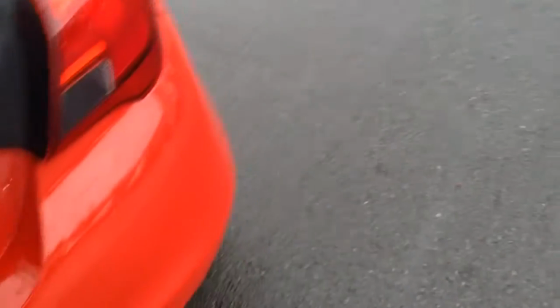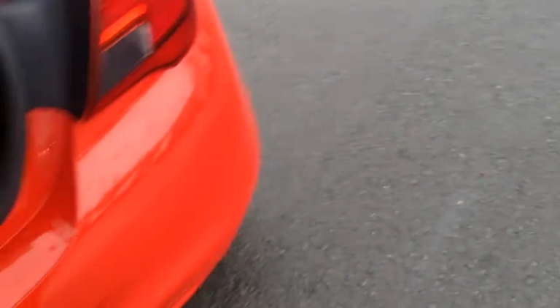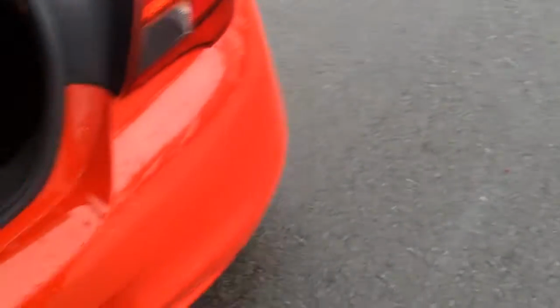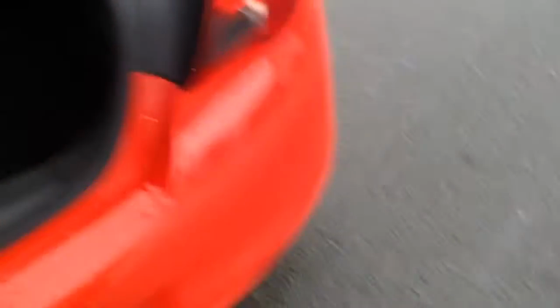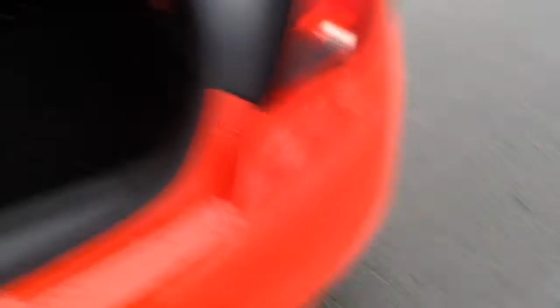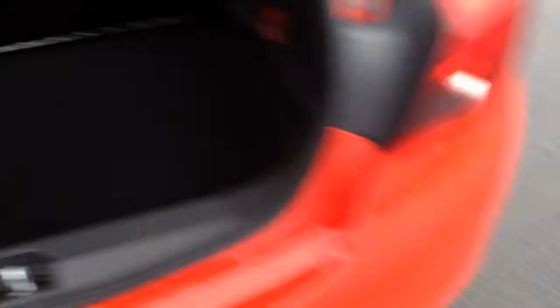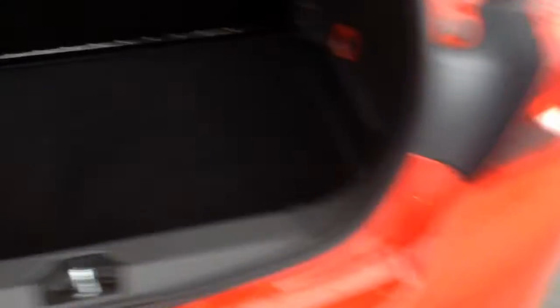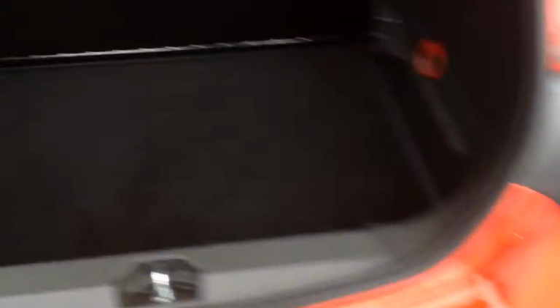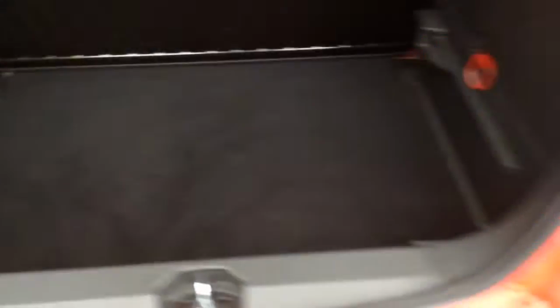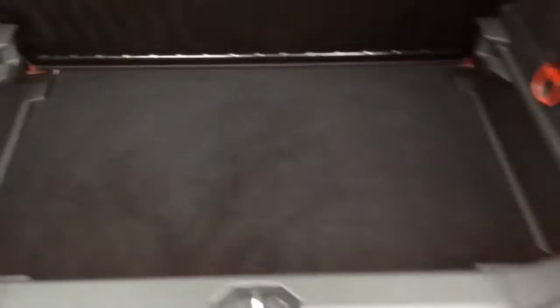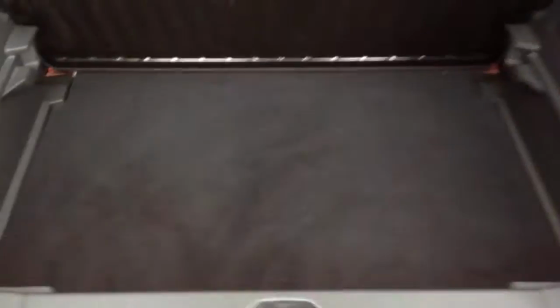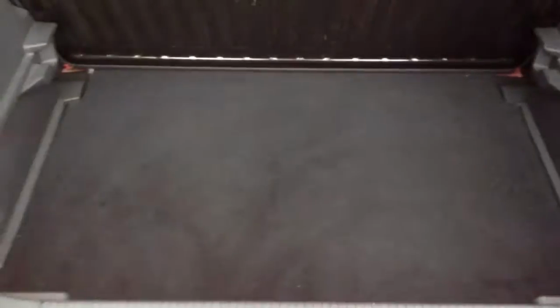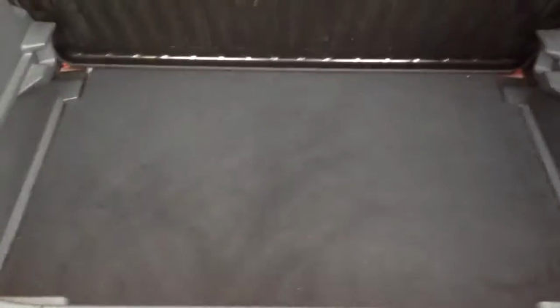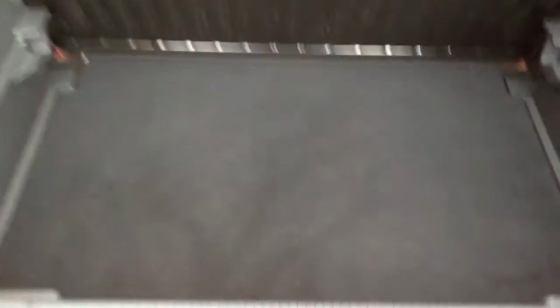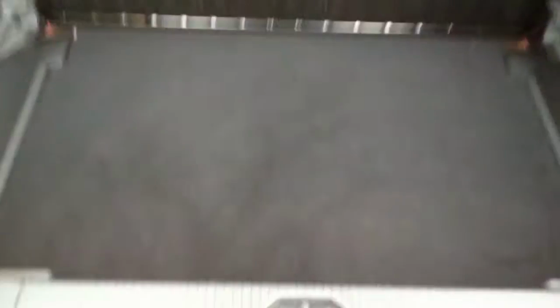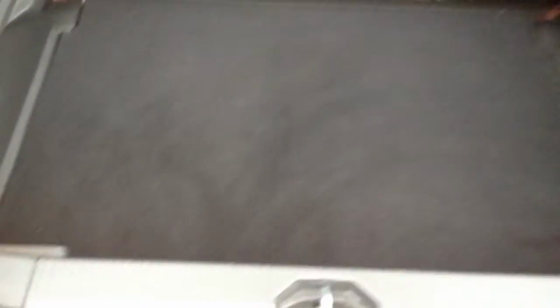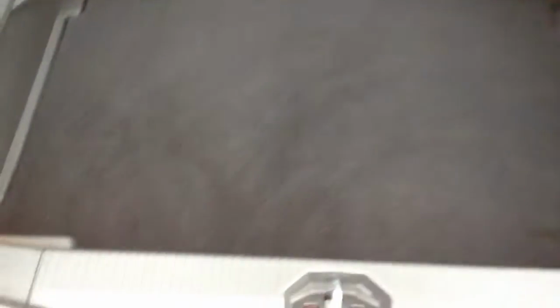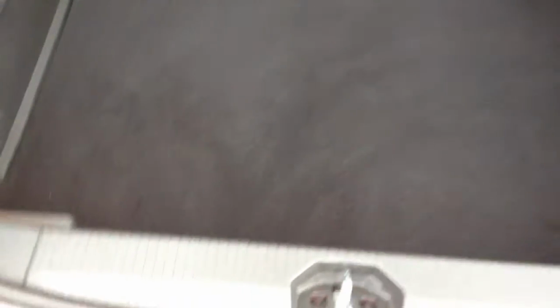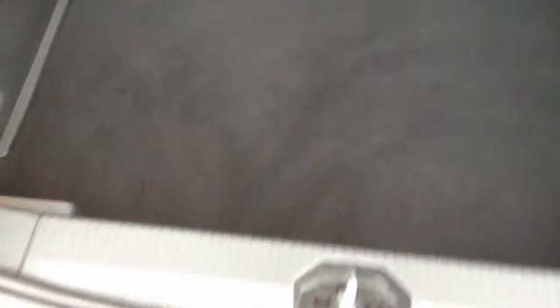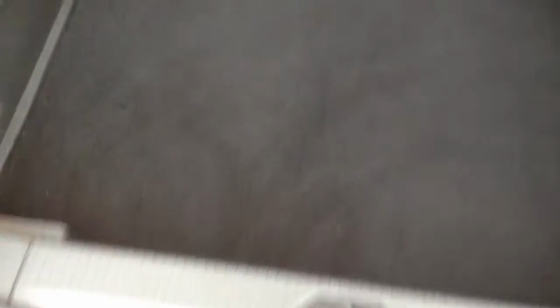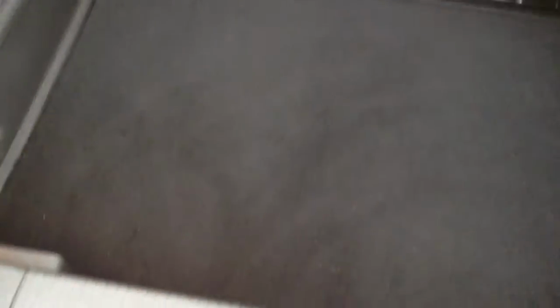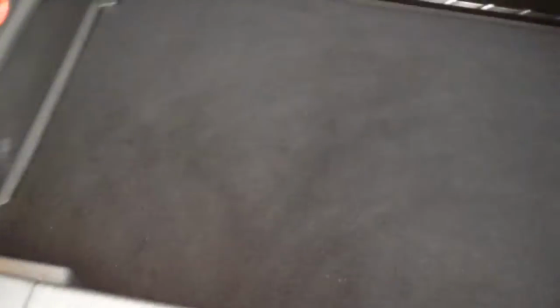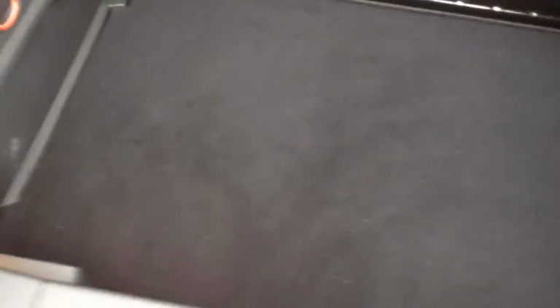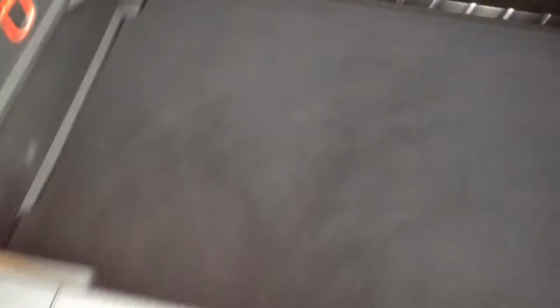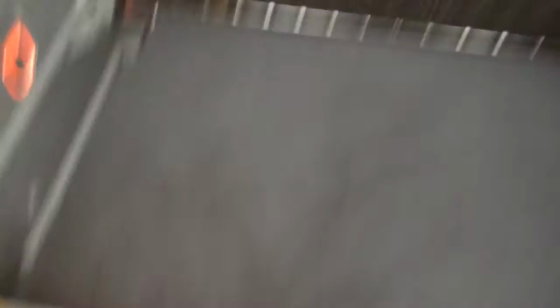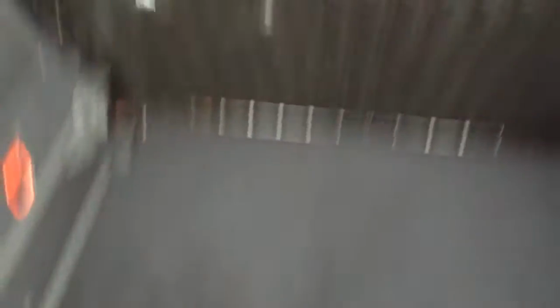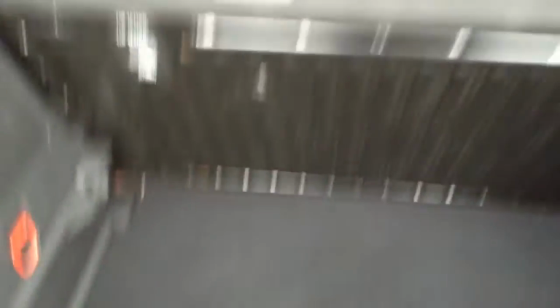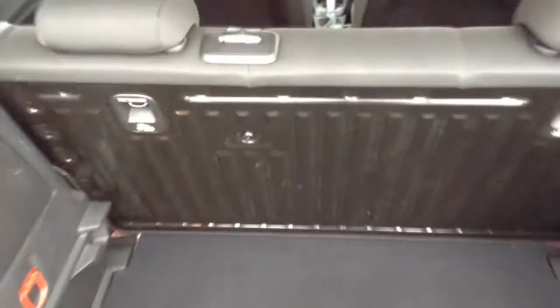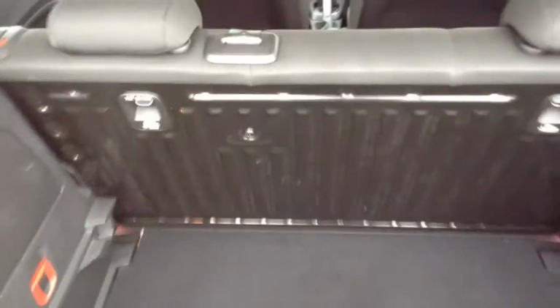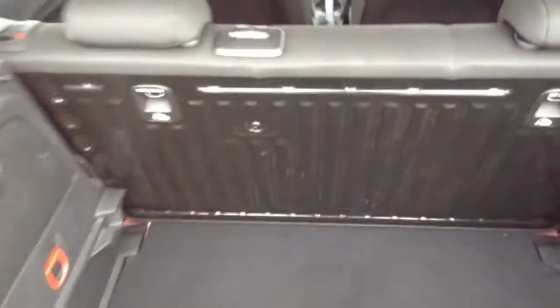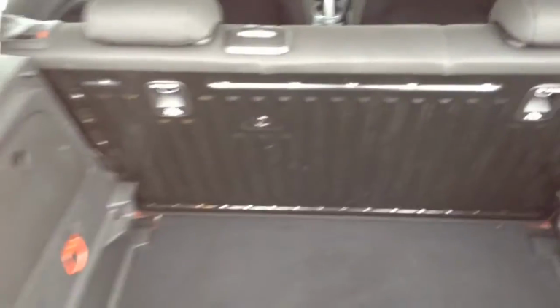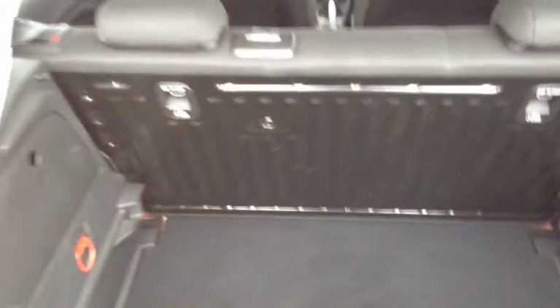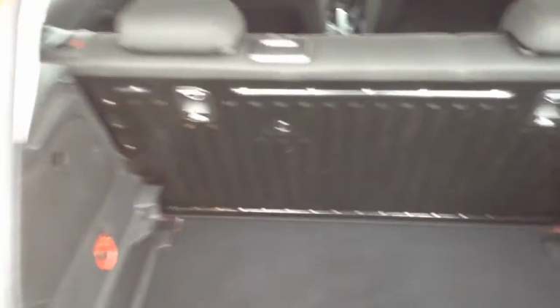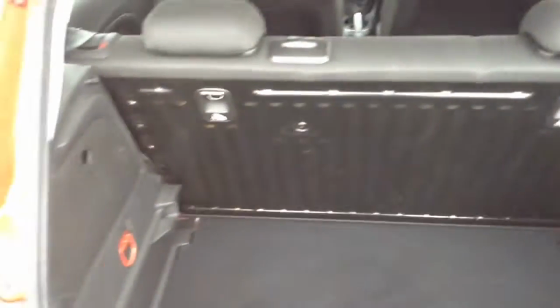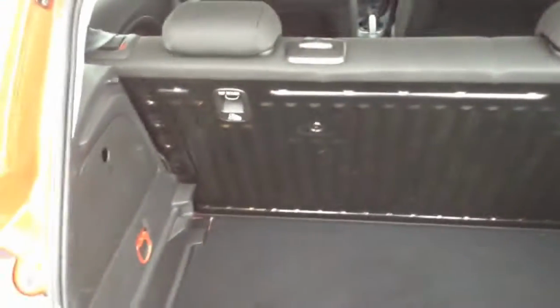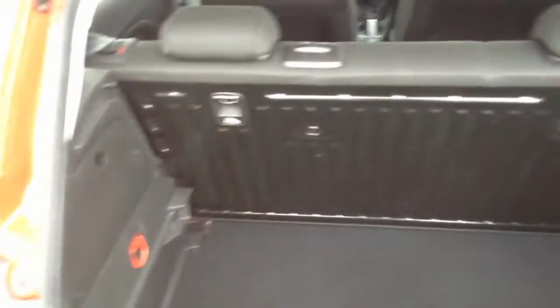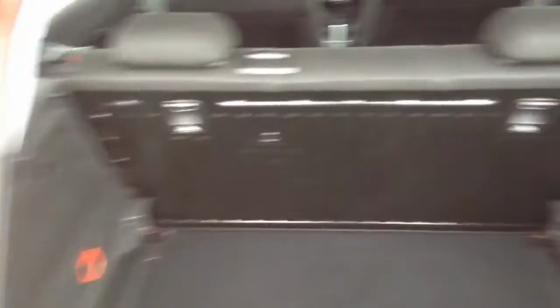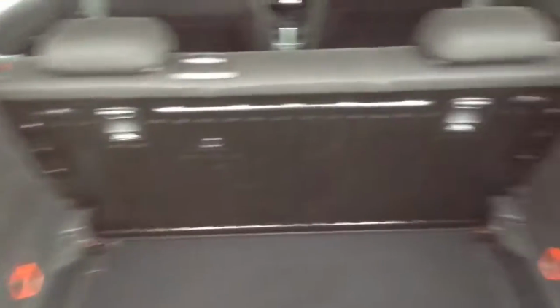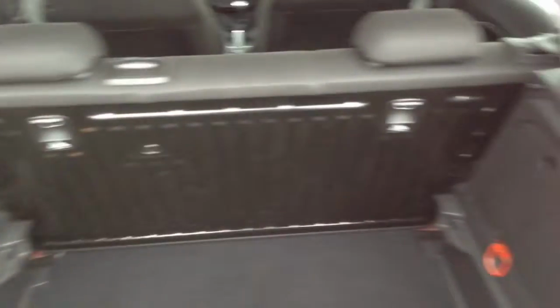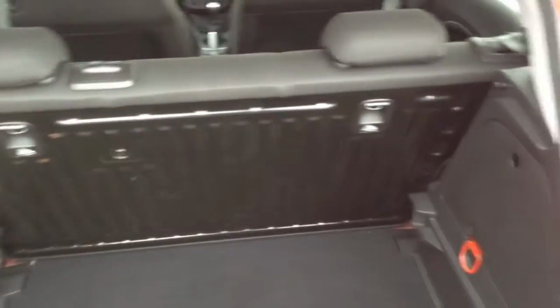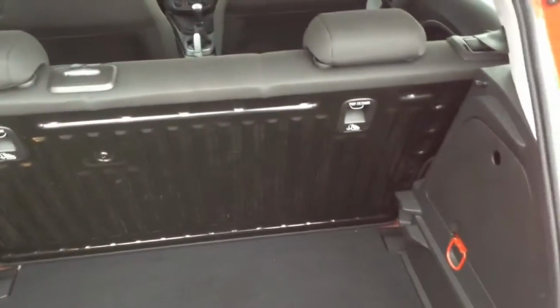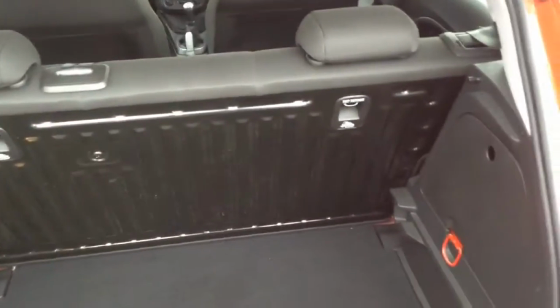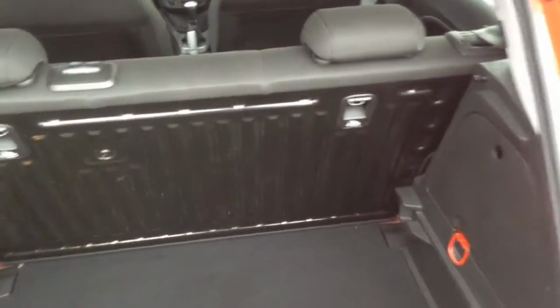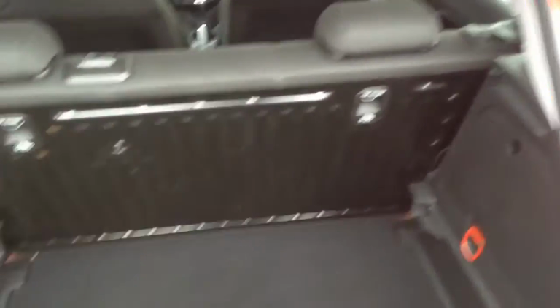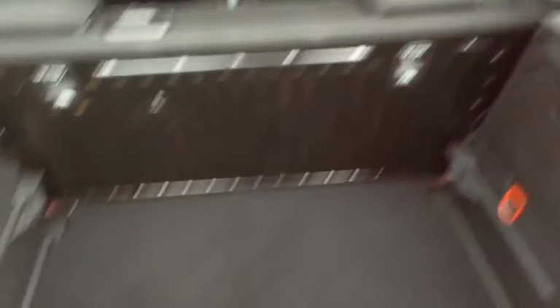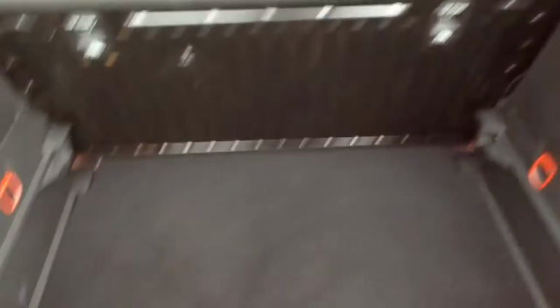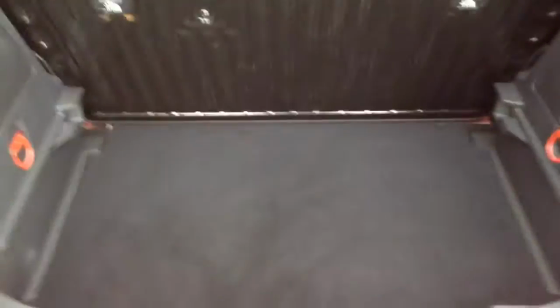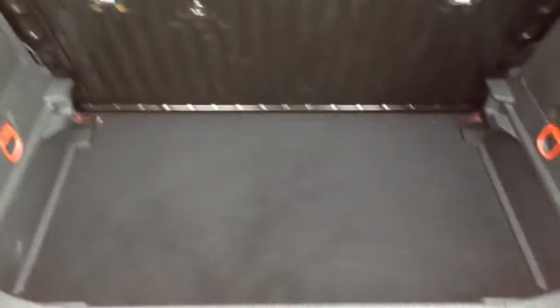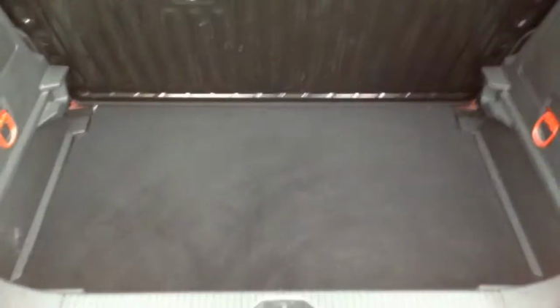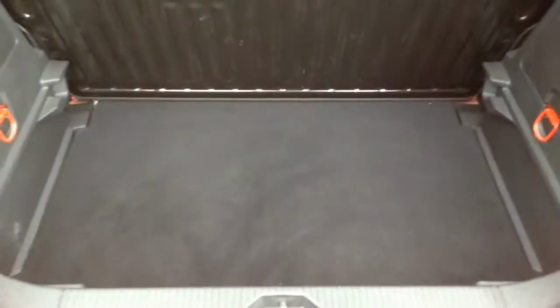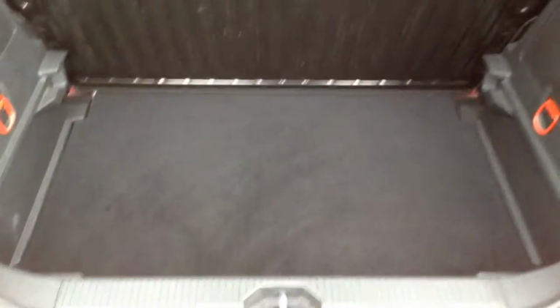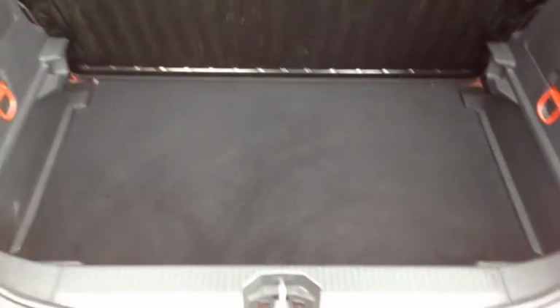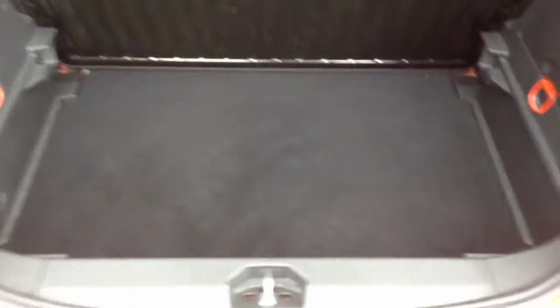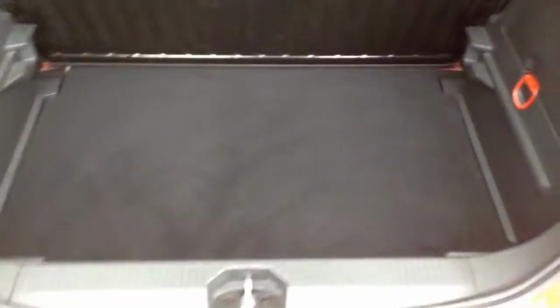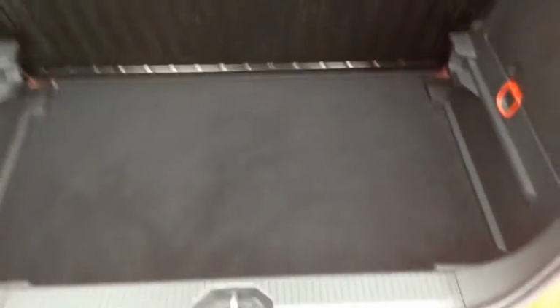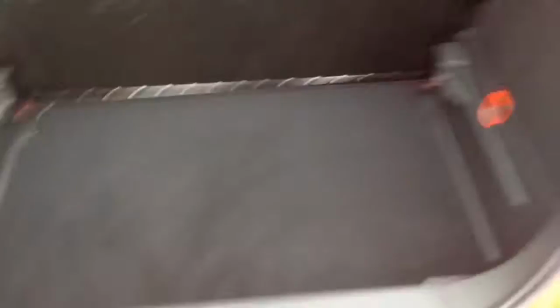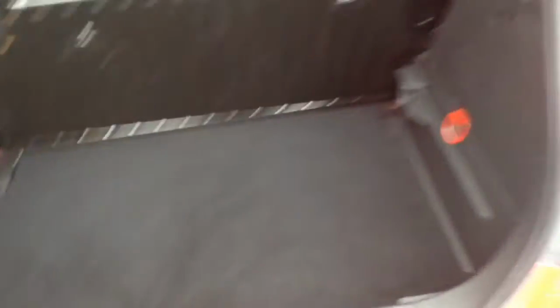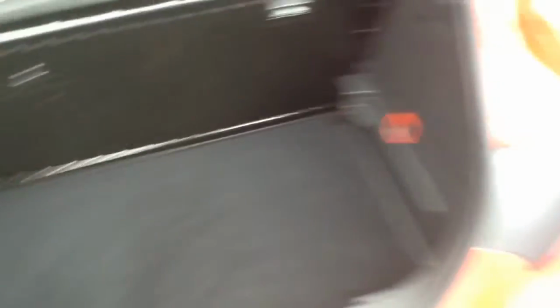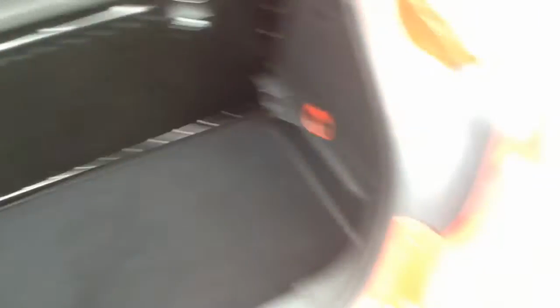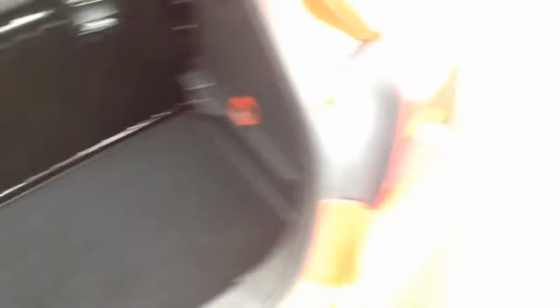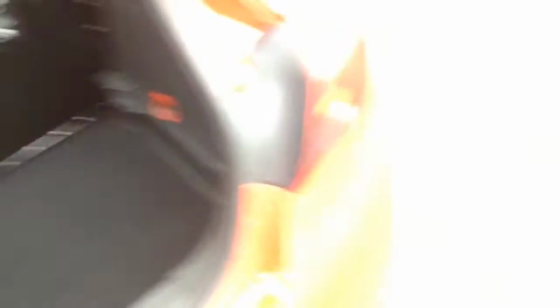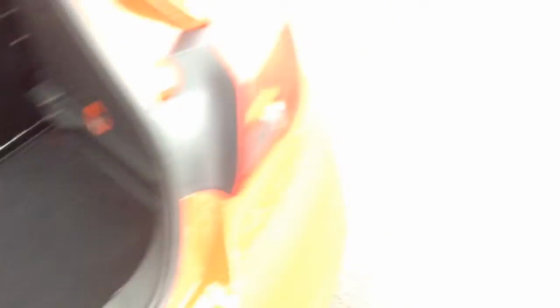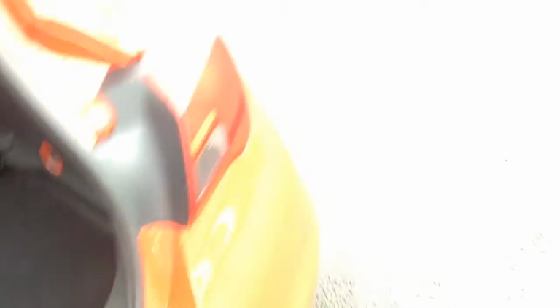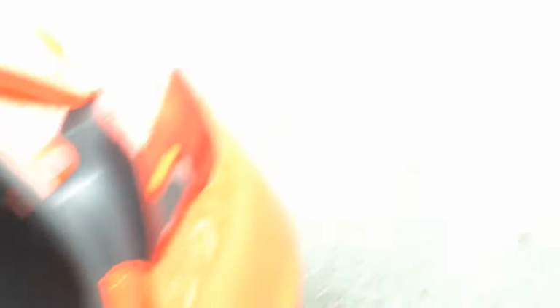To the boot here, you can see a nice spacious boot with the Corsa. You've got the folding rear seat as well which will fold down and give you more load space should you need it.